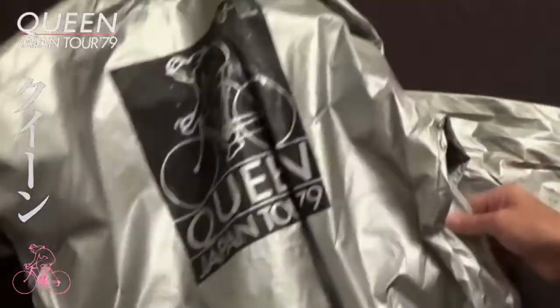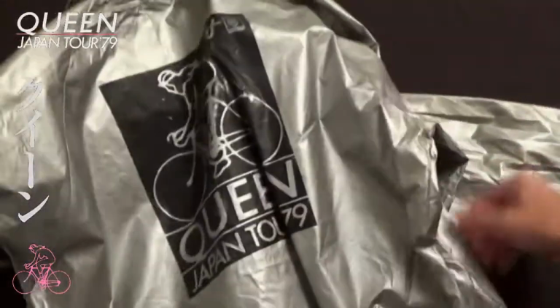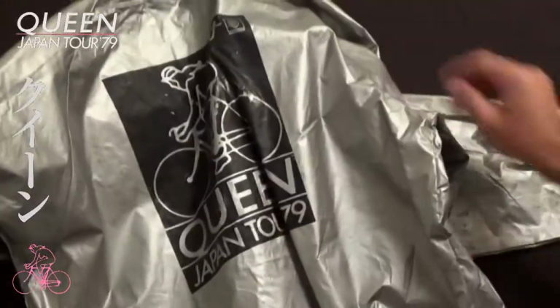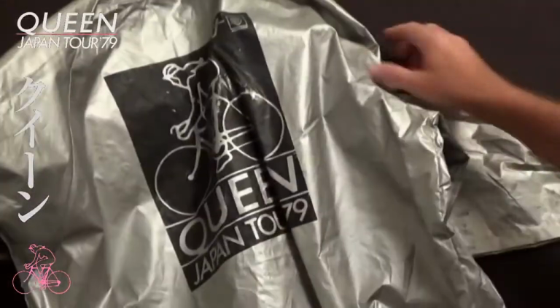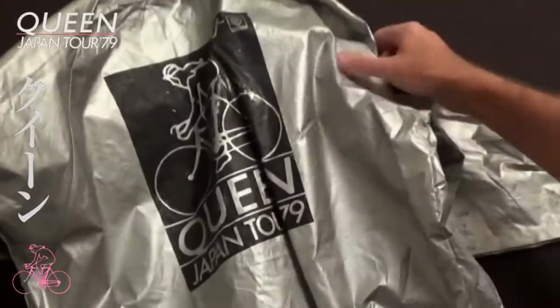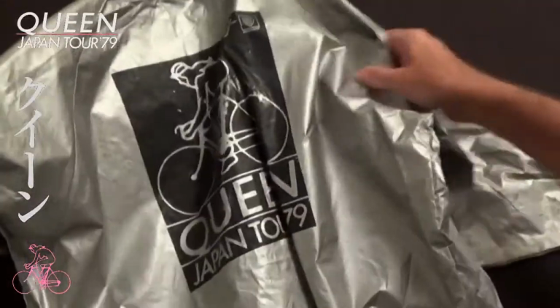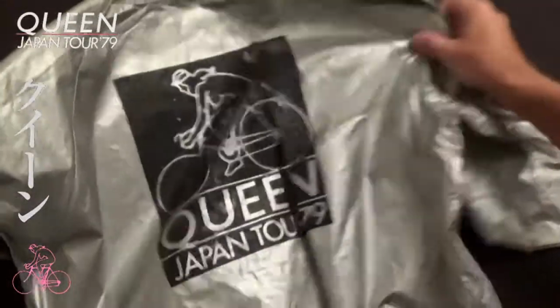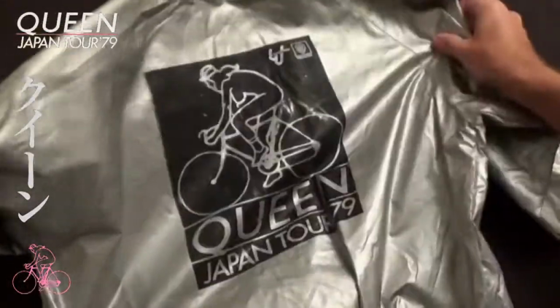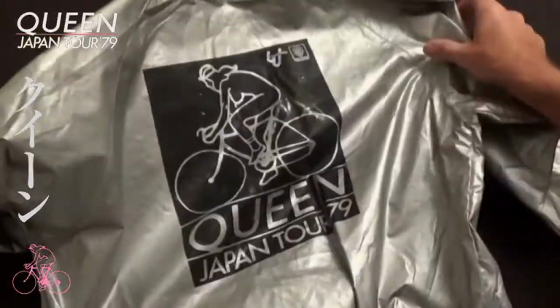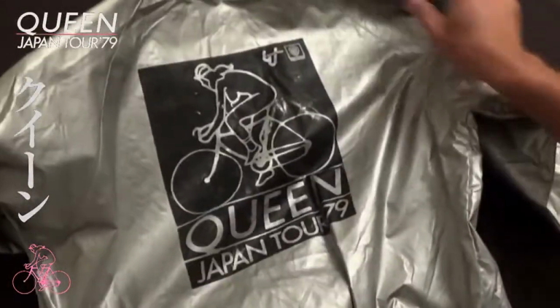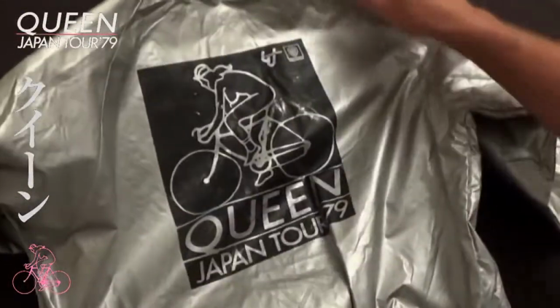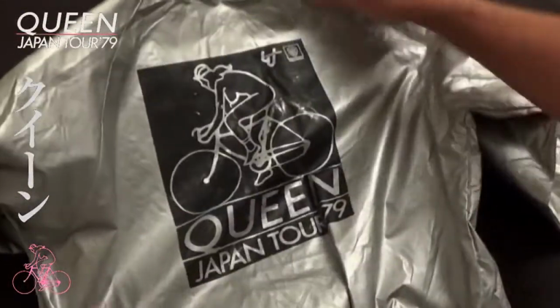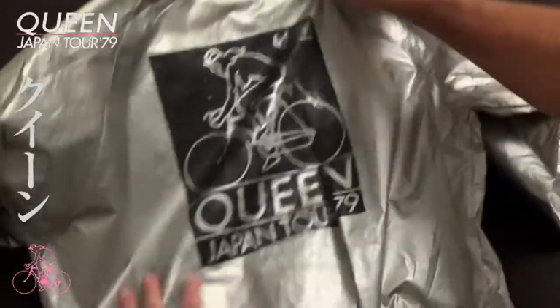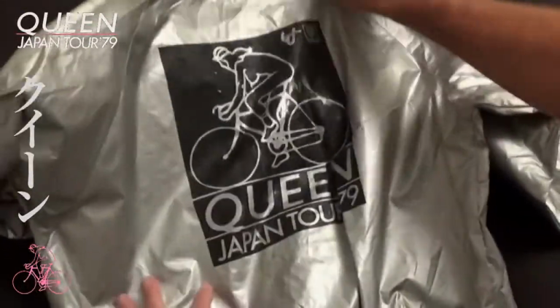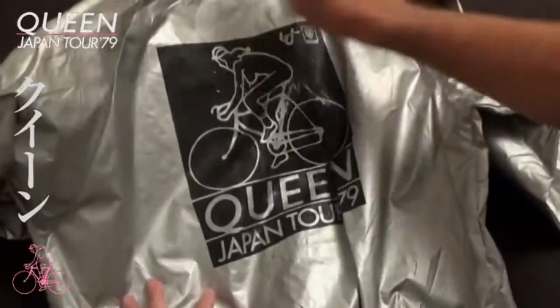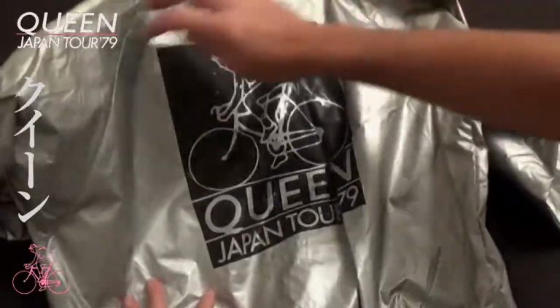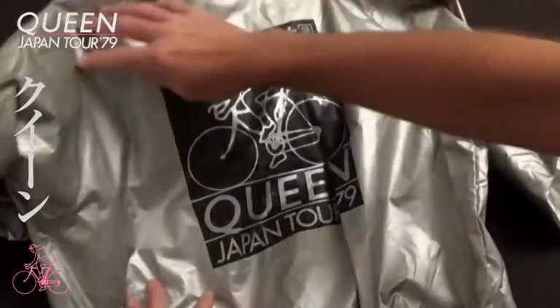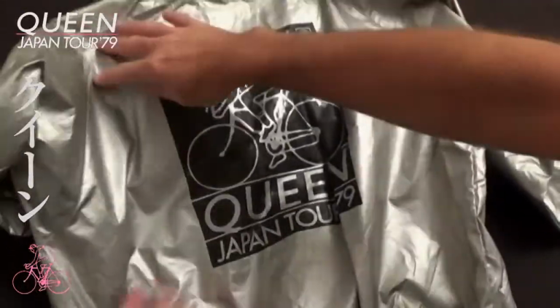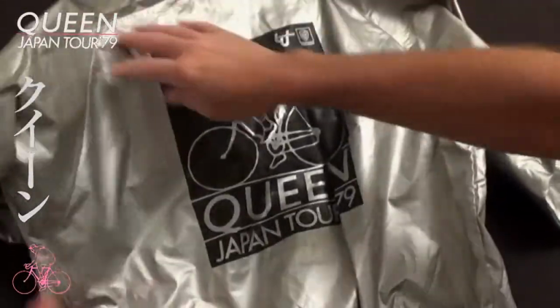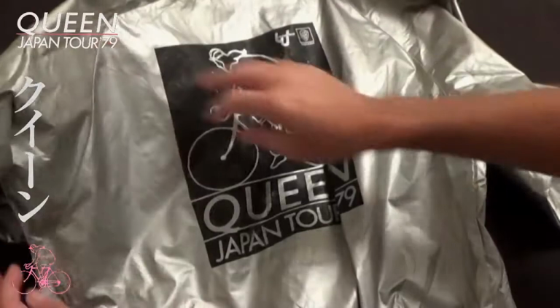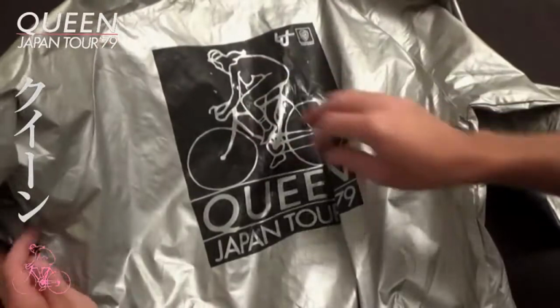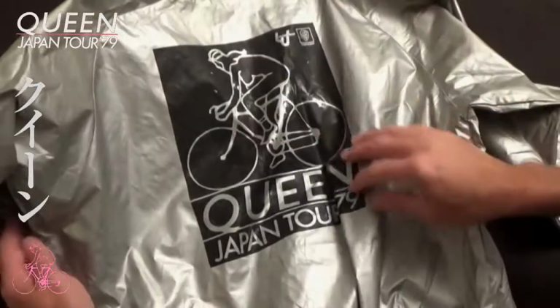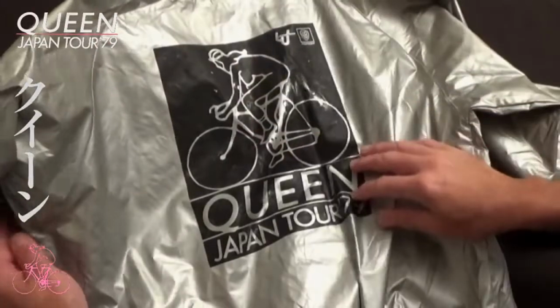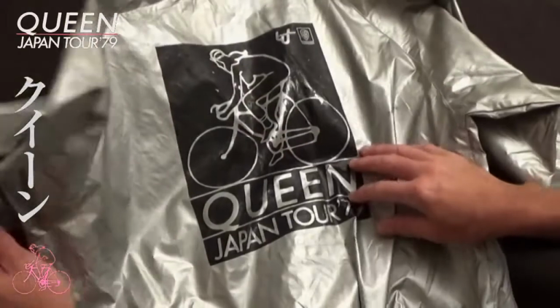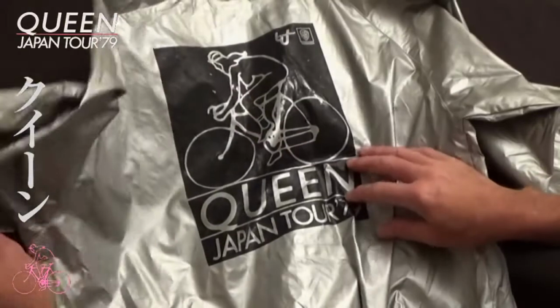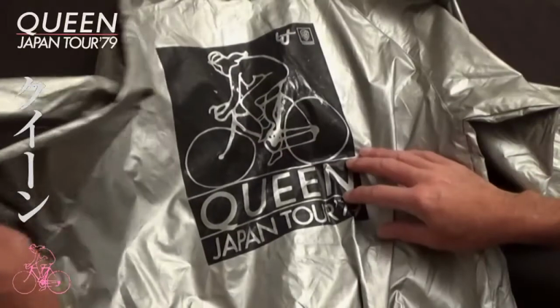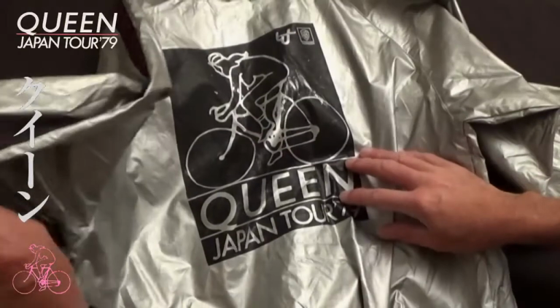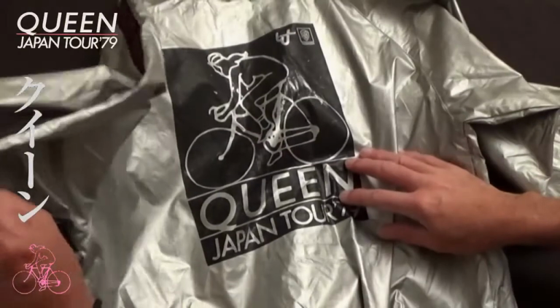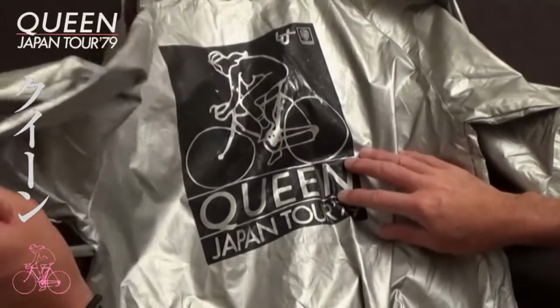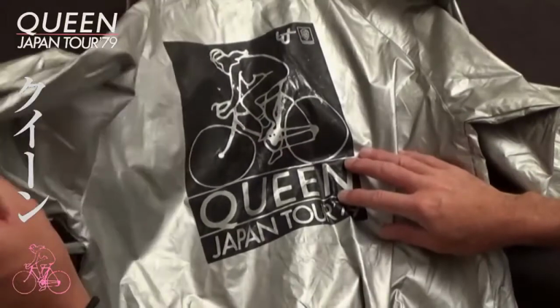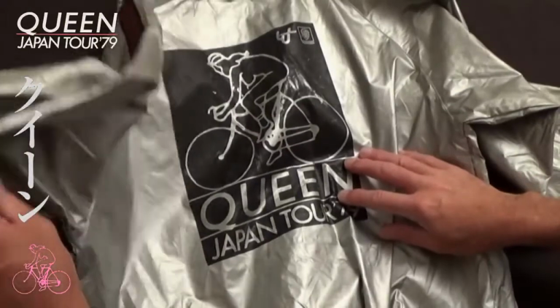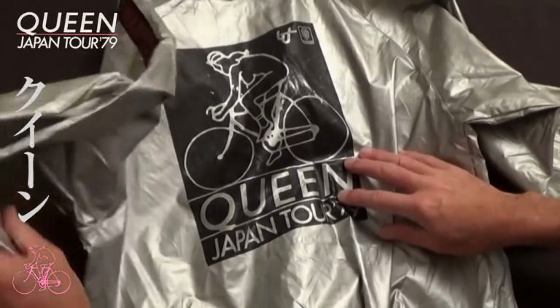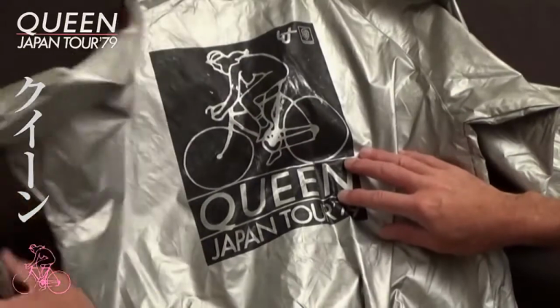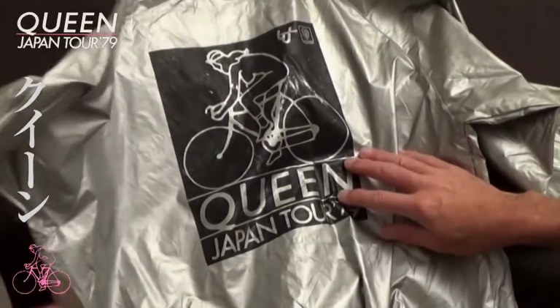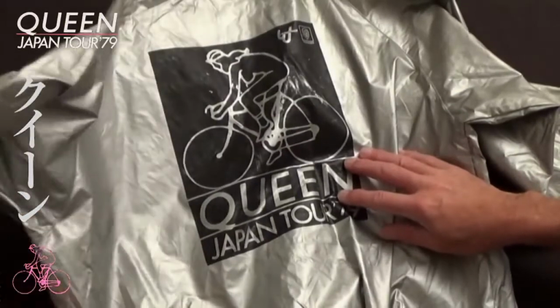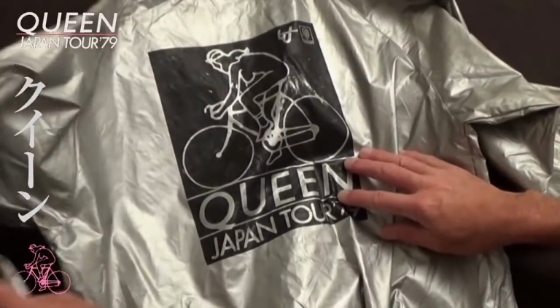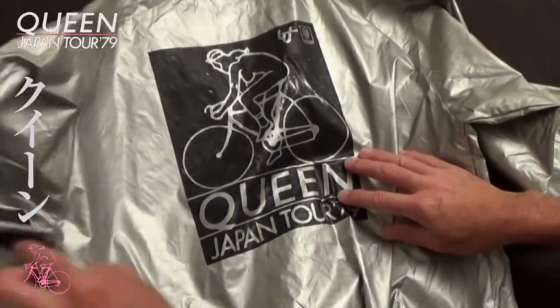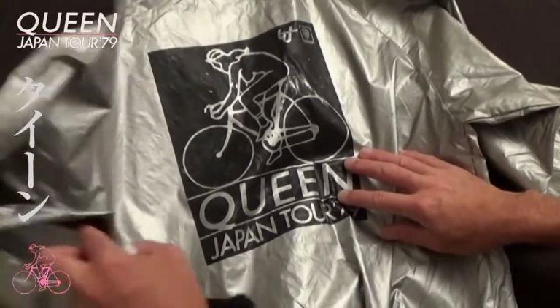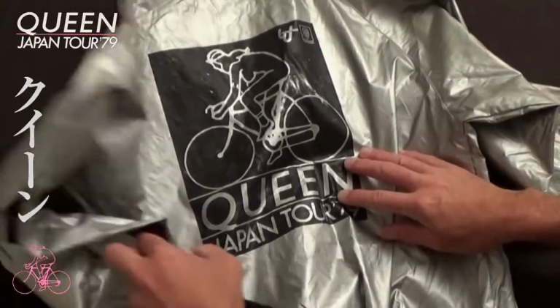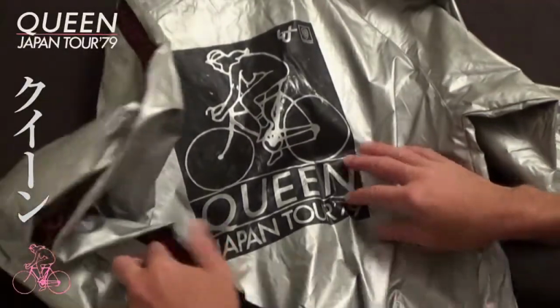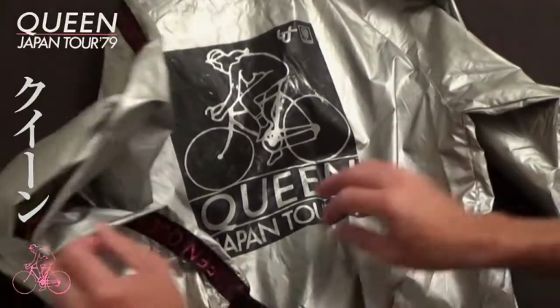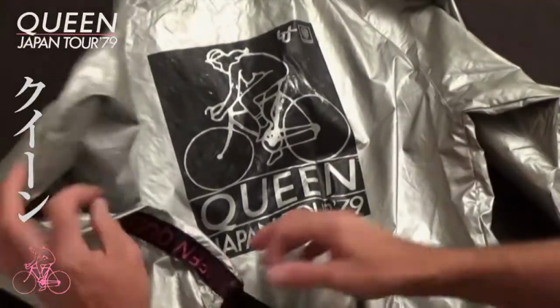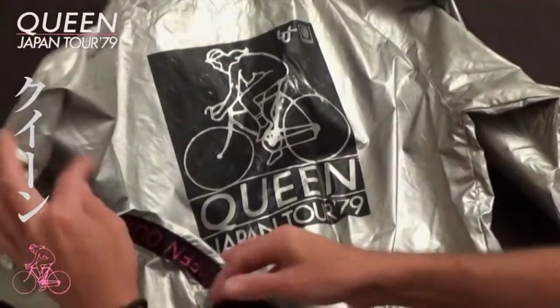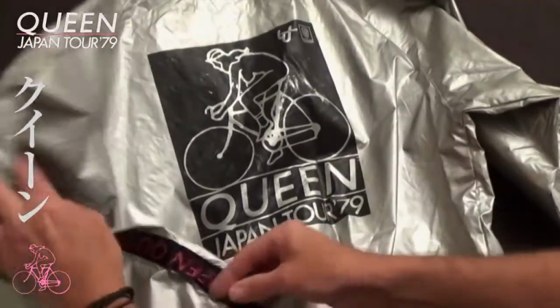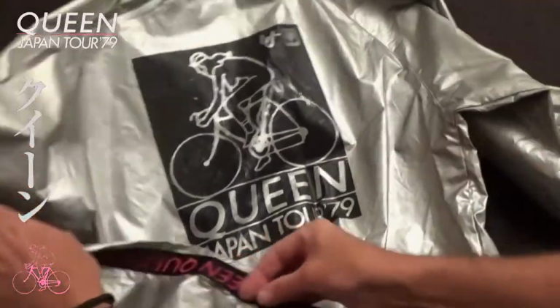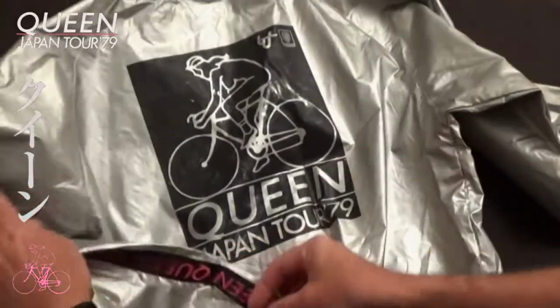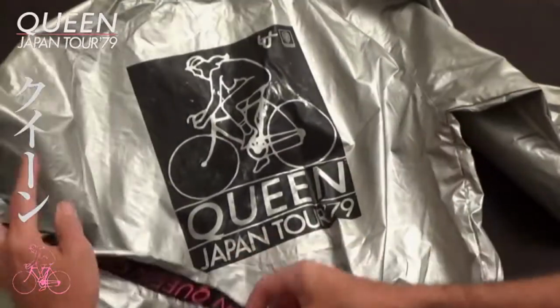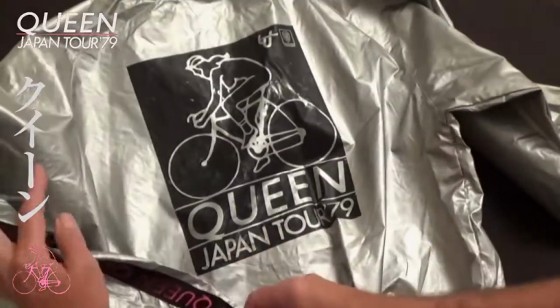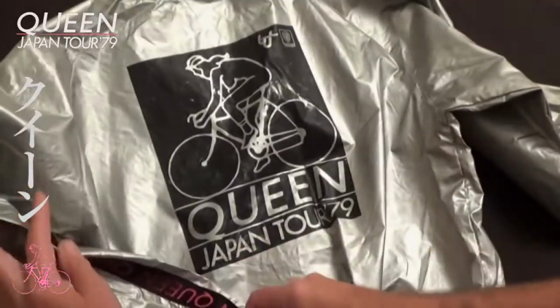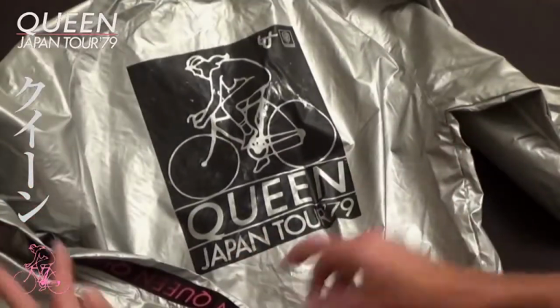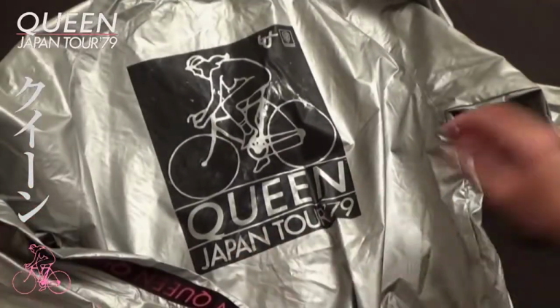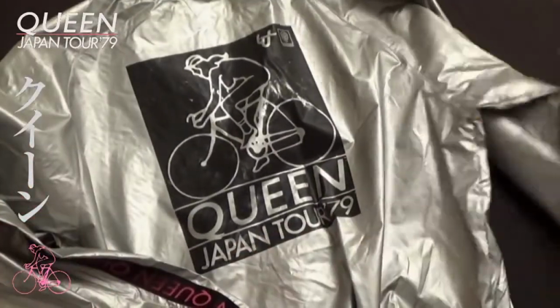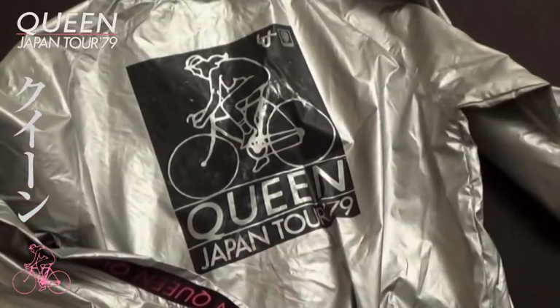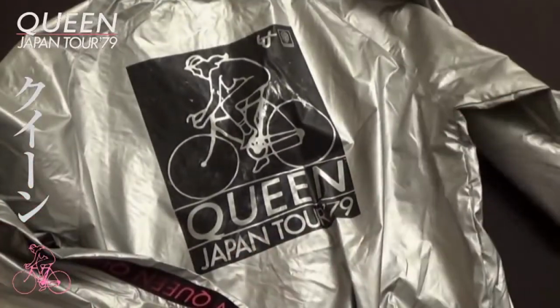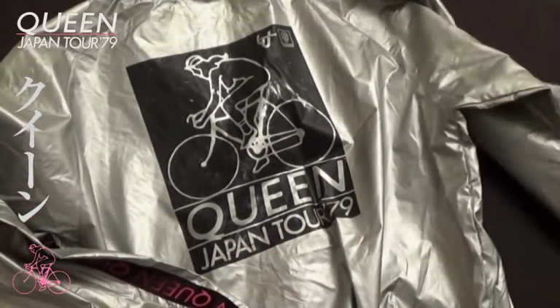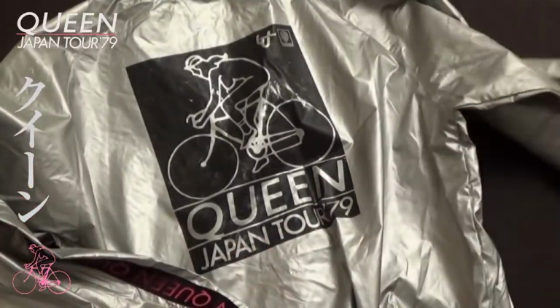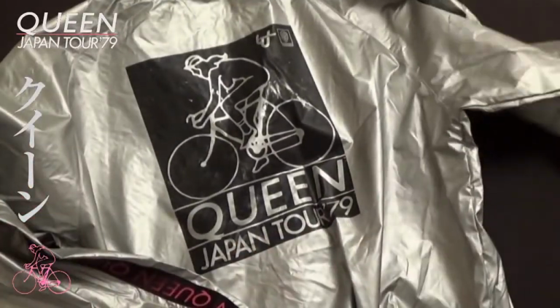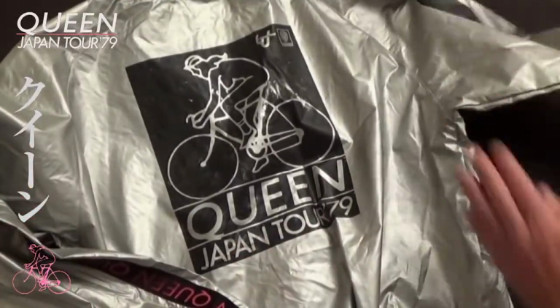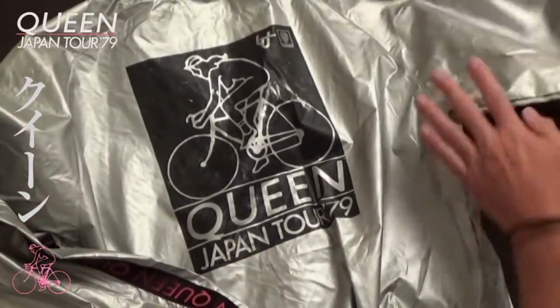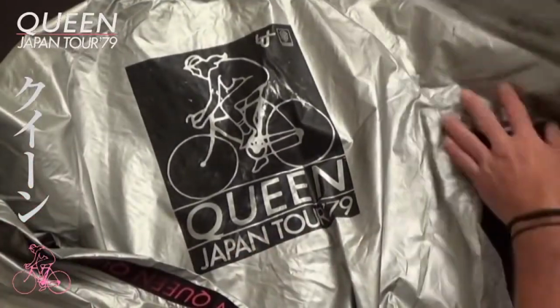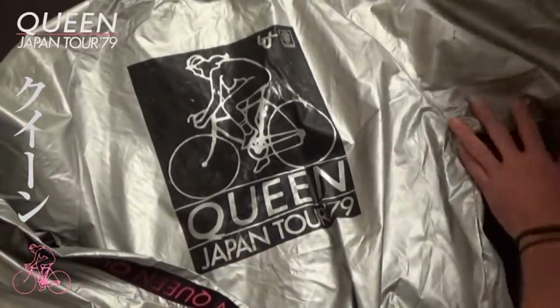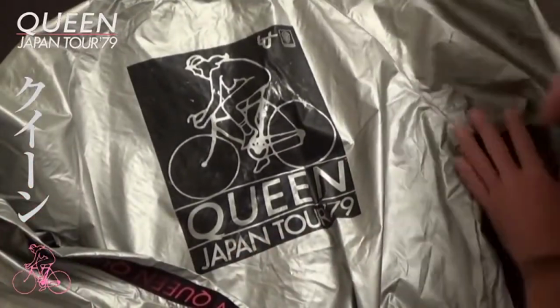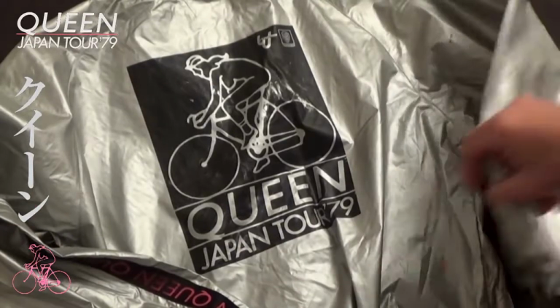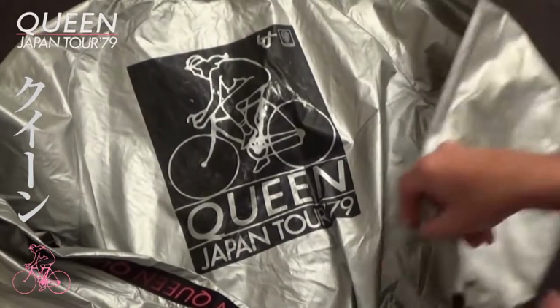There is black lining throughout the whole of the jacket. The whole jacket is made from rain jacket material, a kind of vinyl, and in silver — probably one of the best jackets that were made.